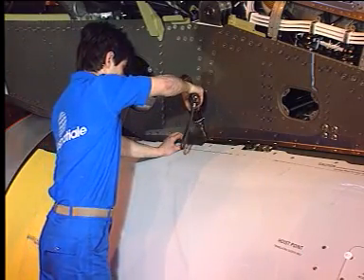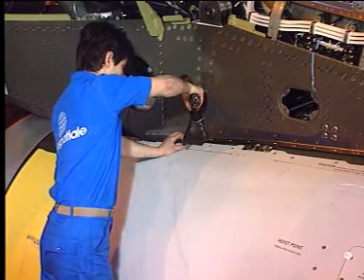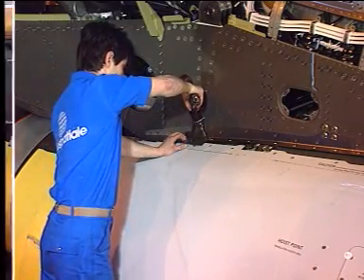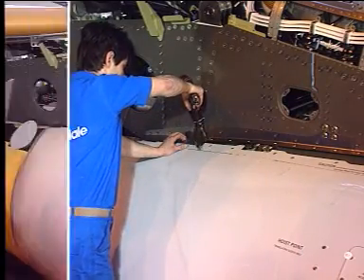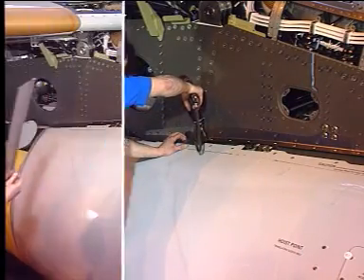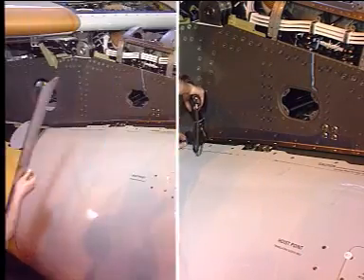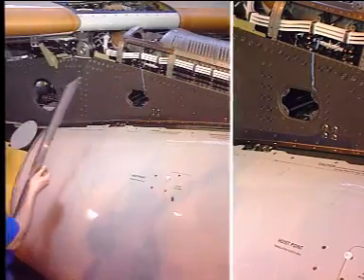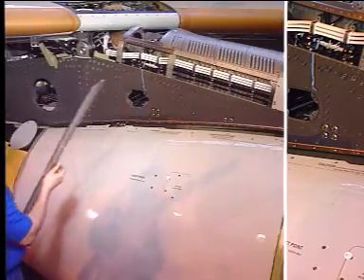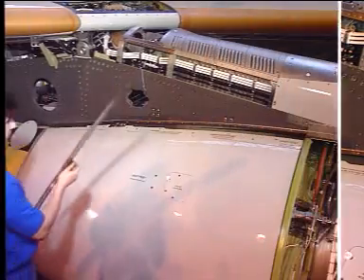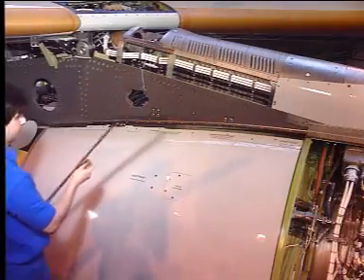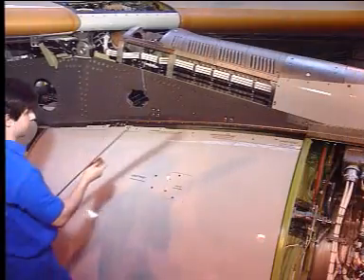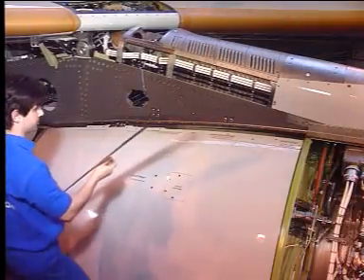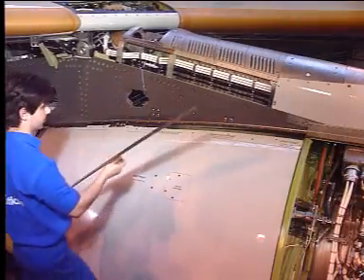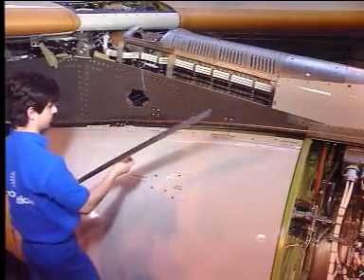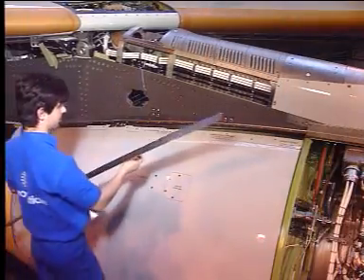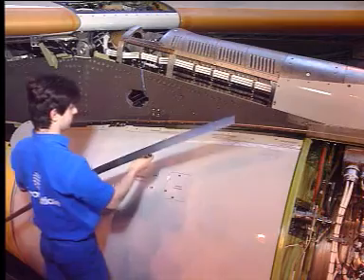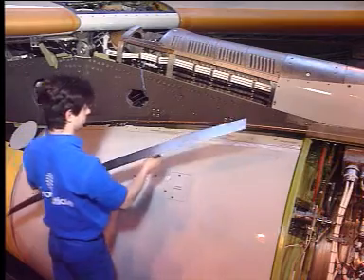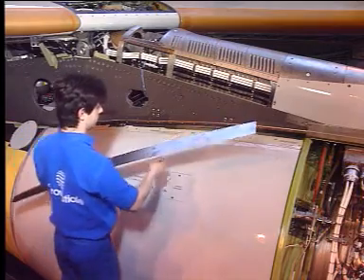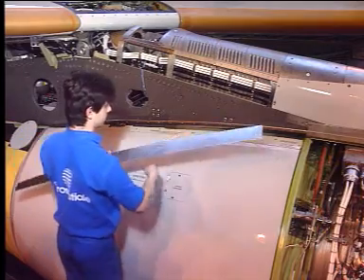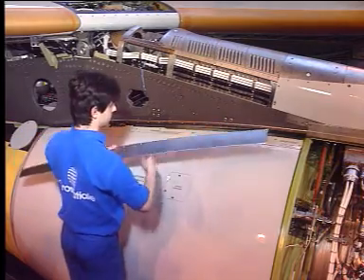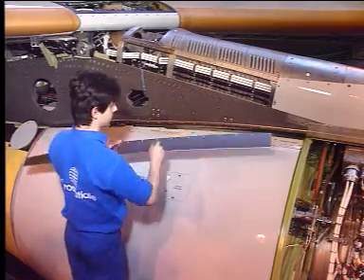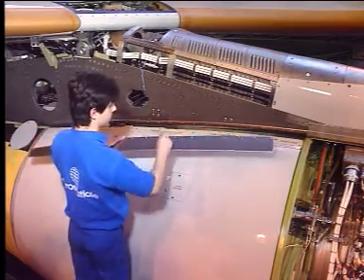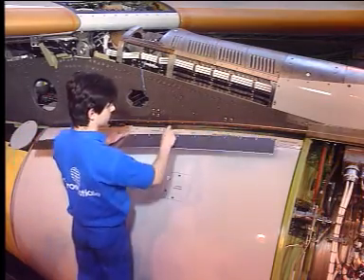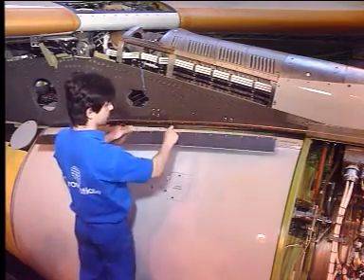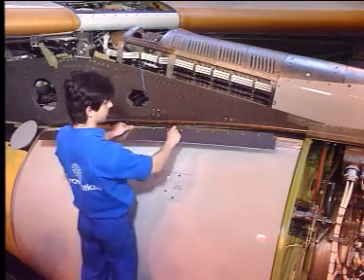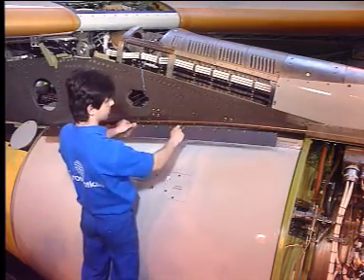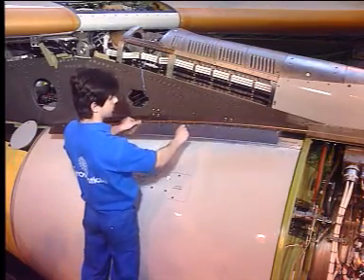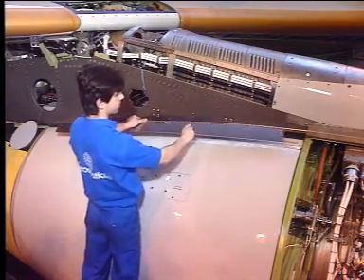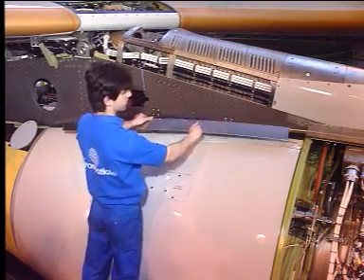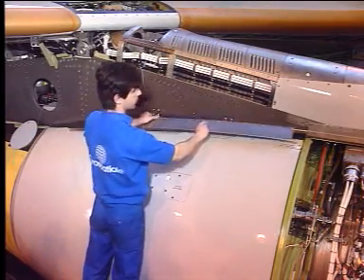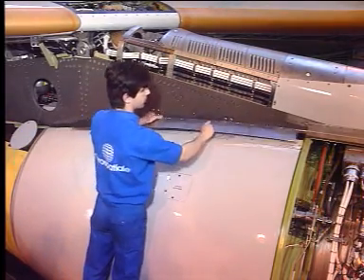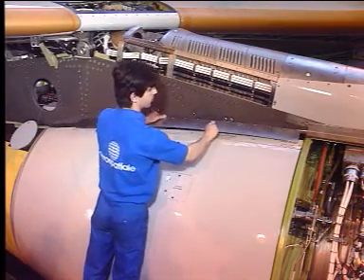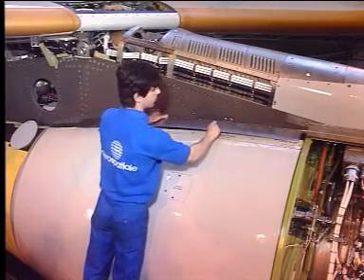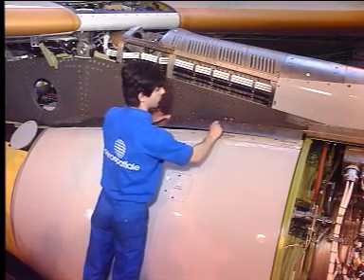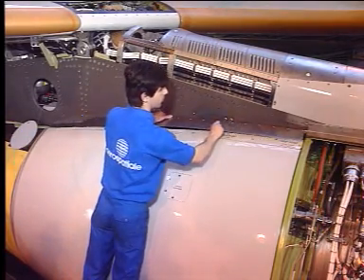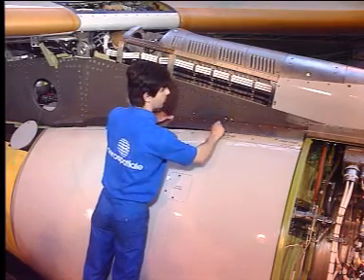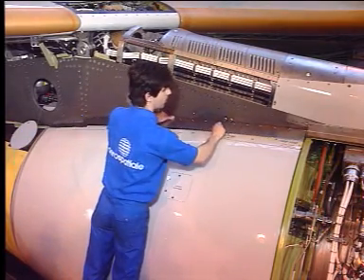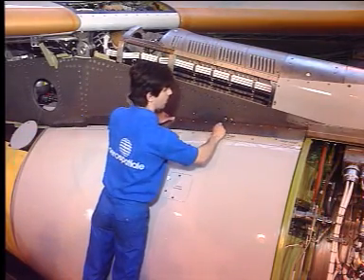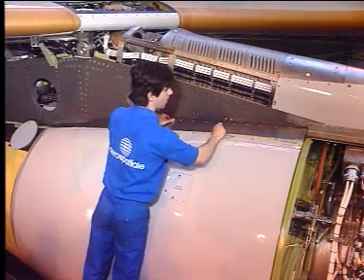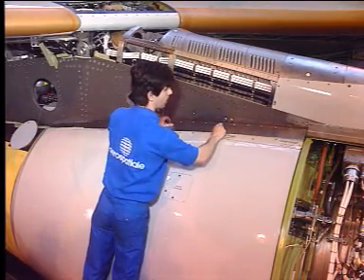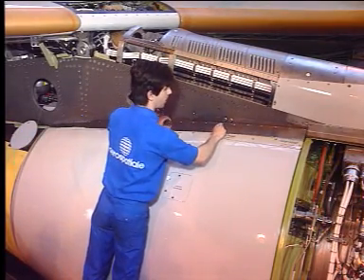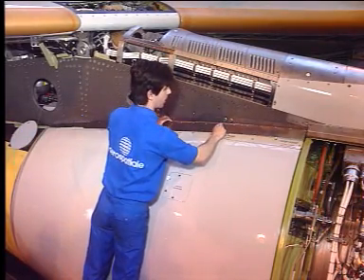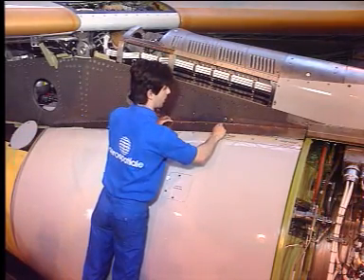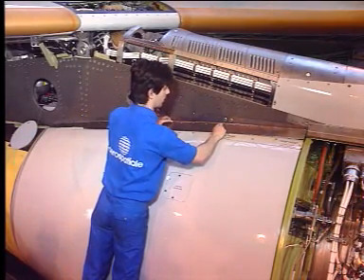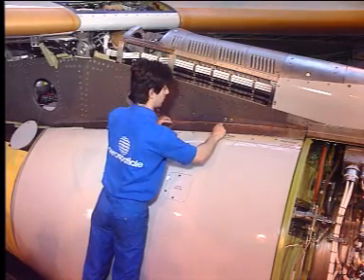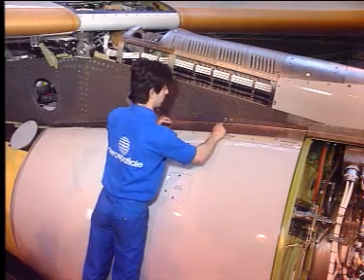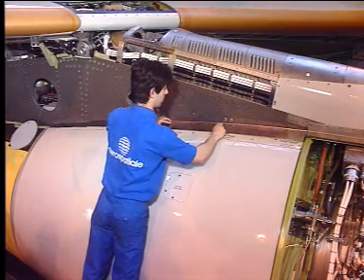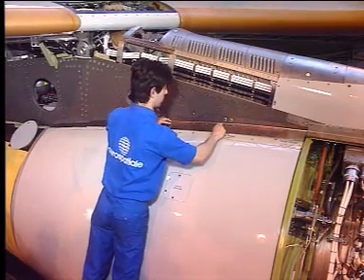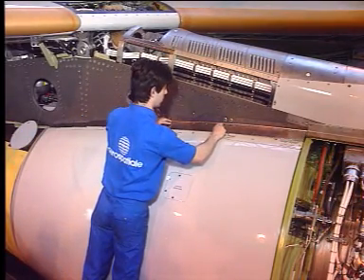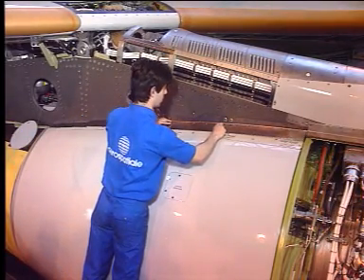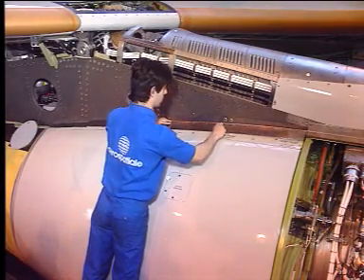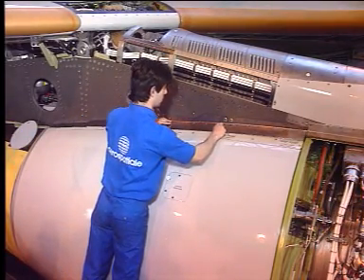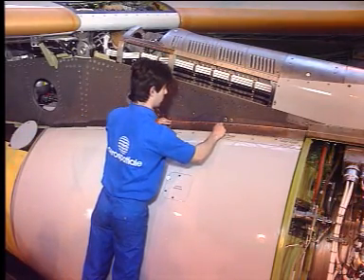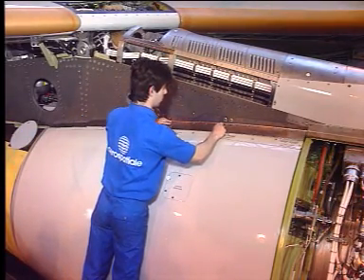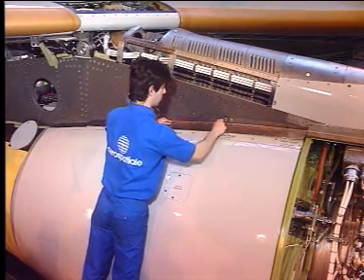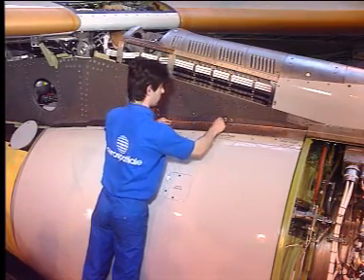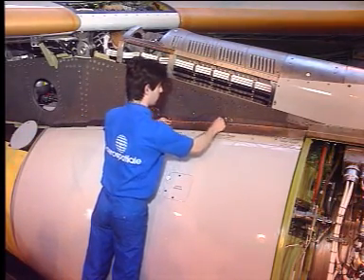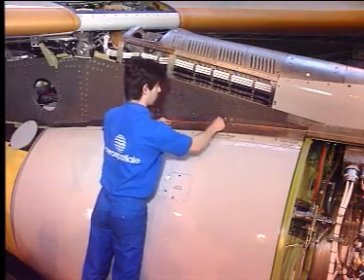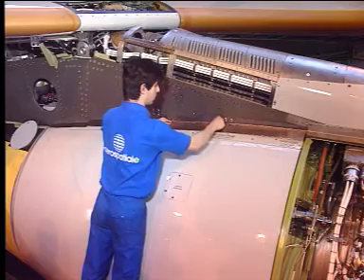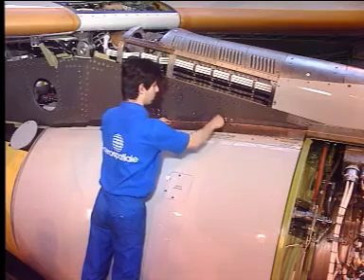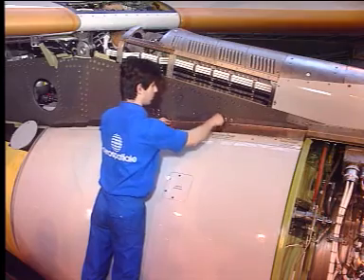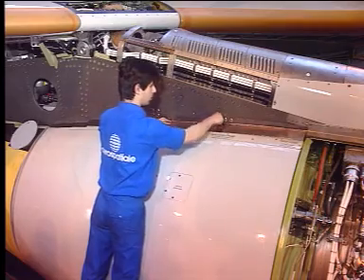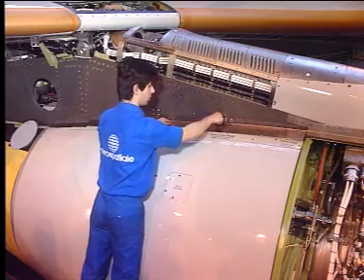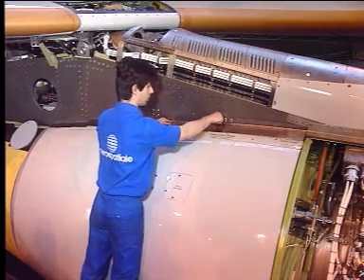Finally, return the aircraft to the initial configuration, as defined in the close-up subtasks.